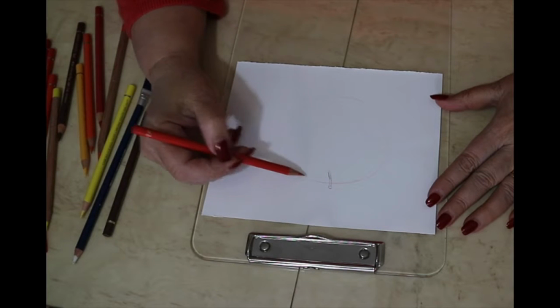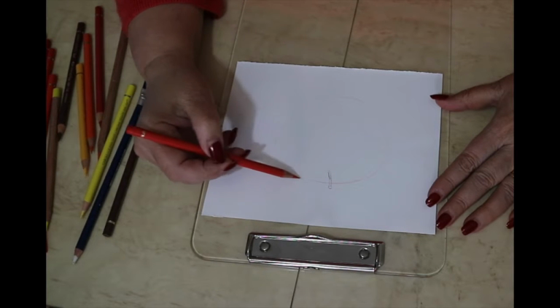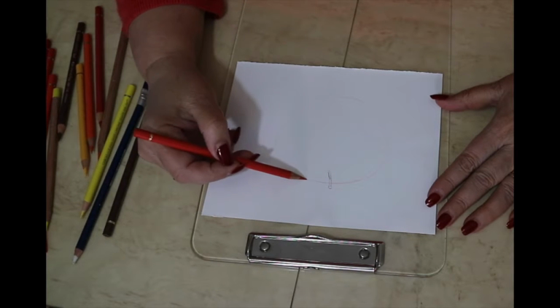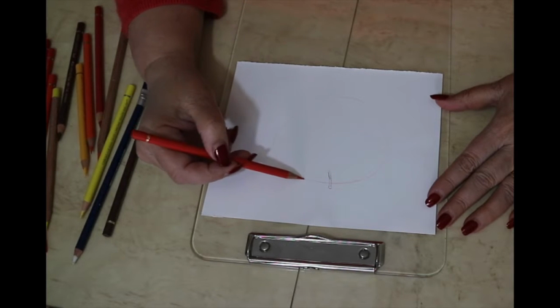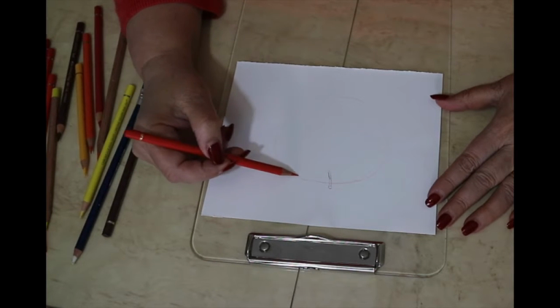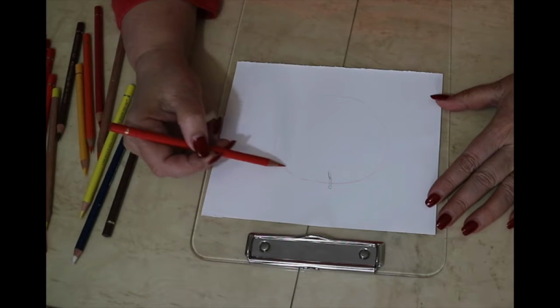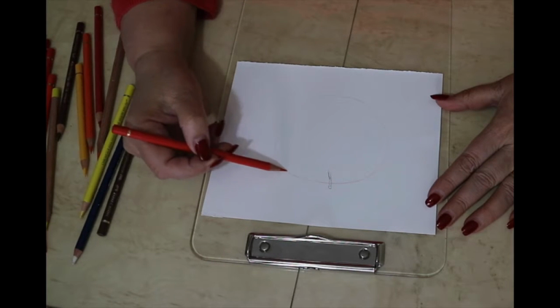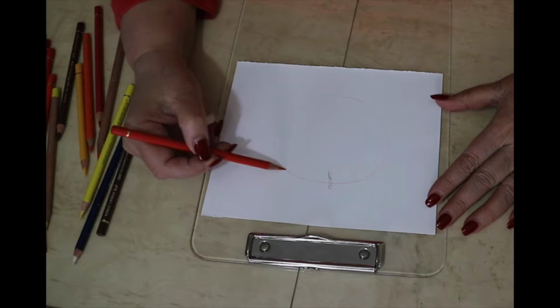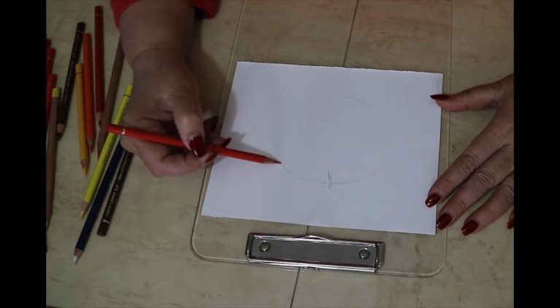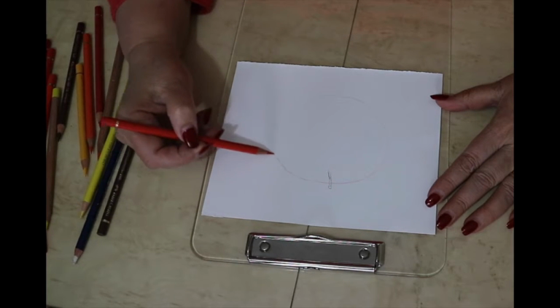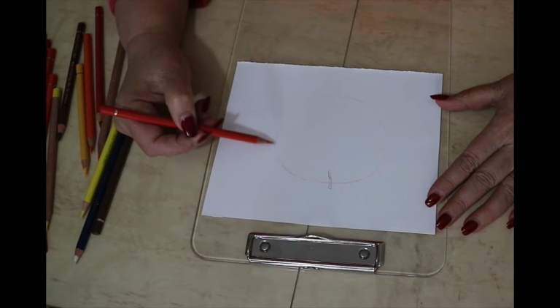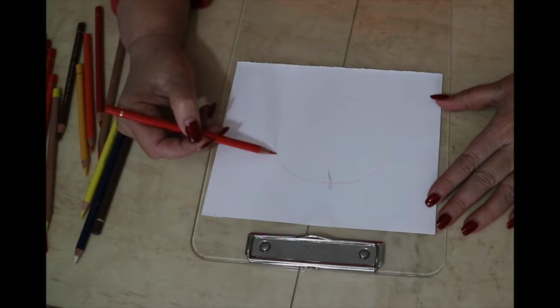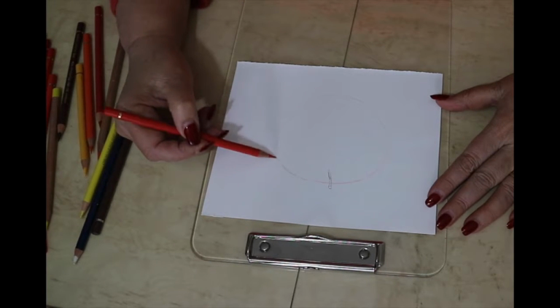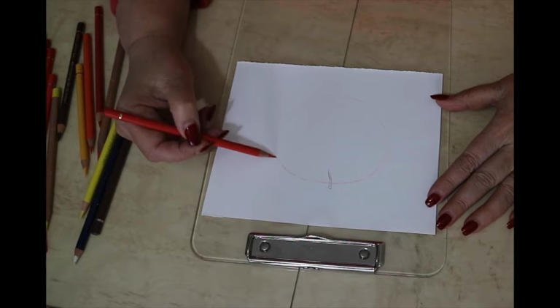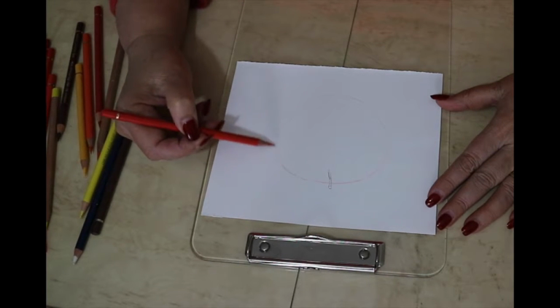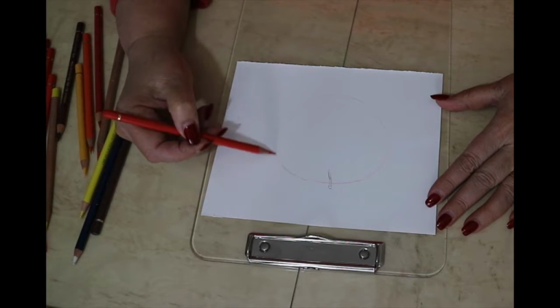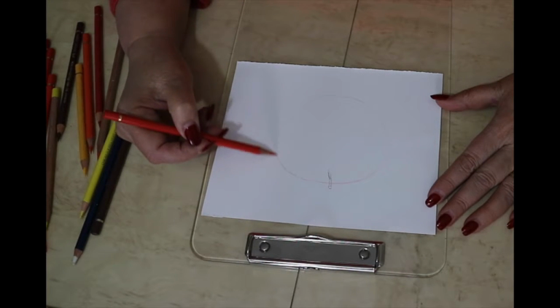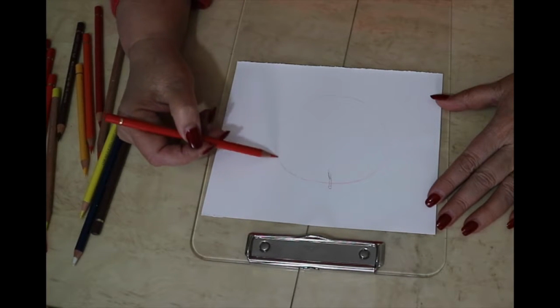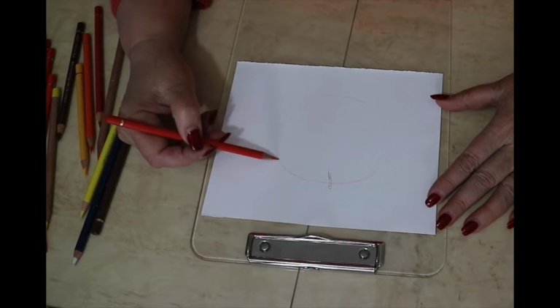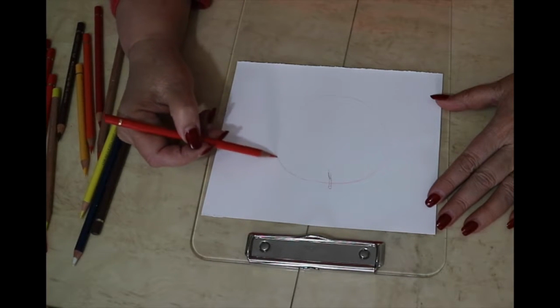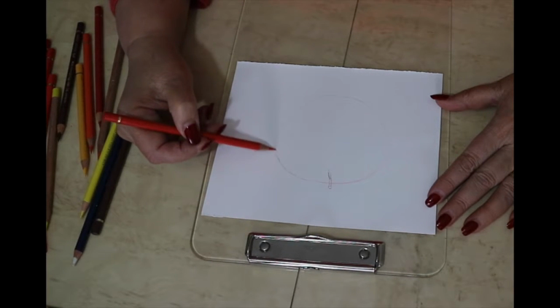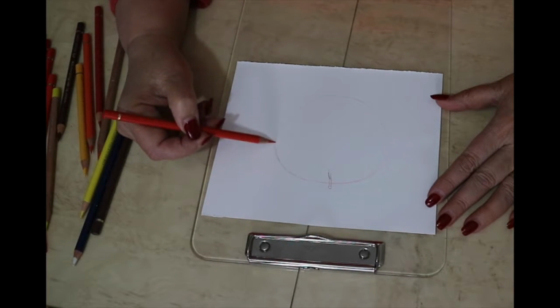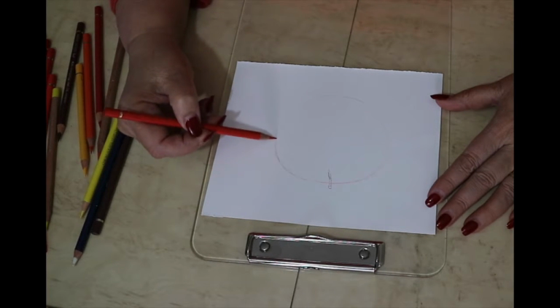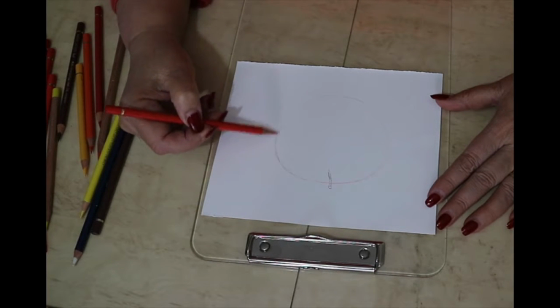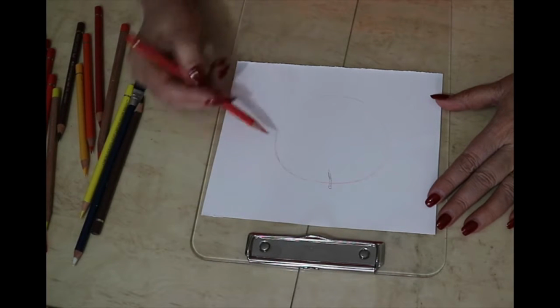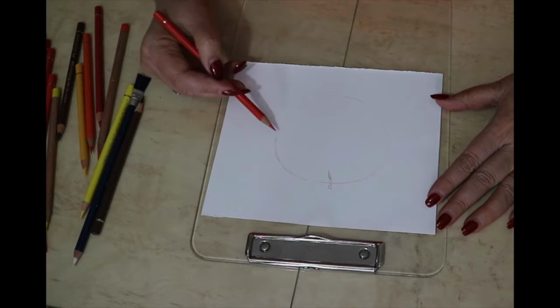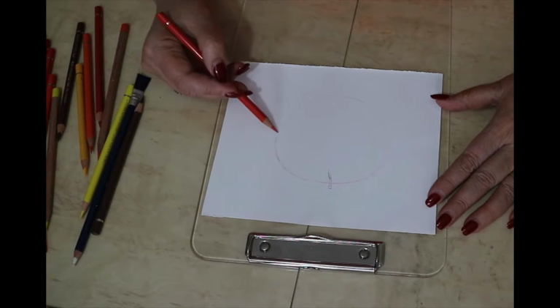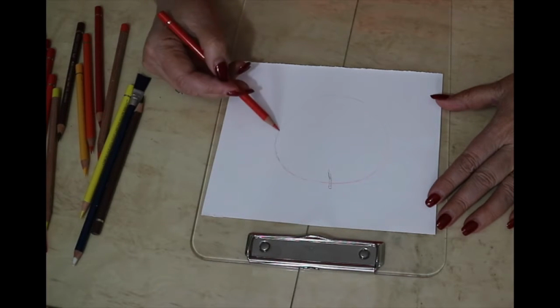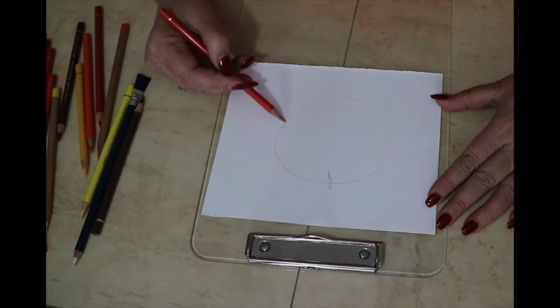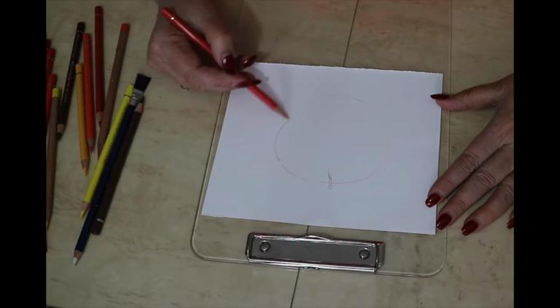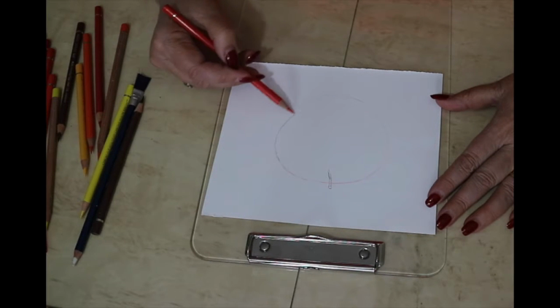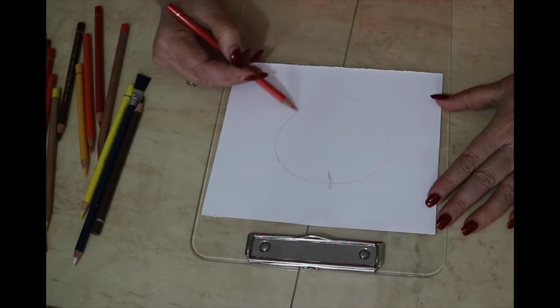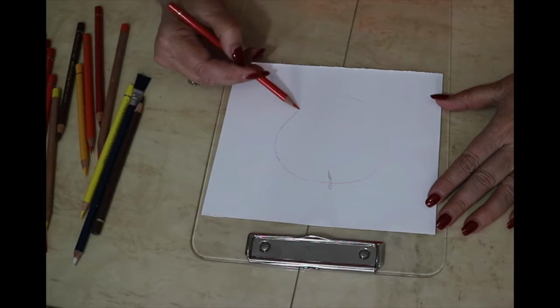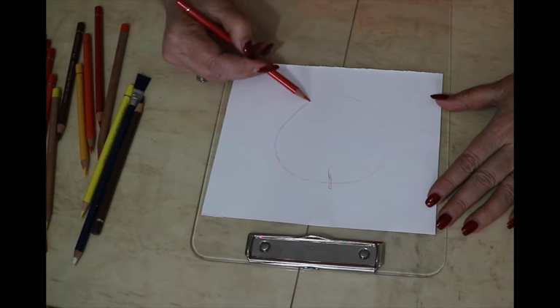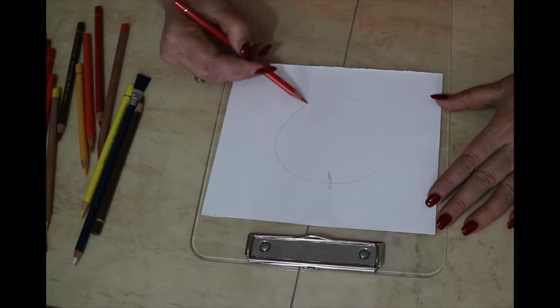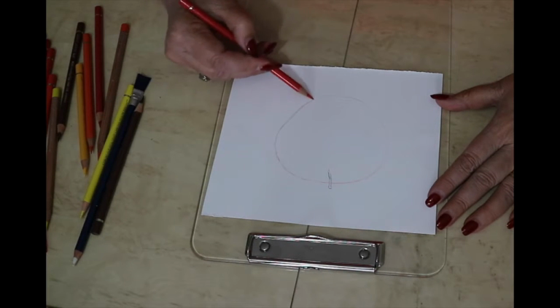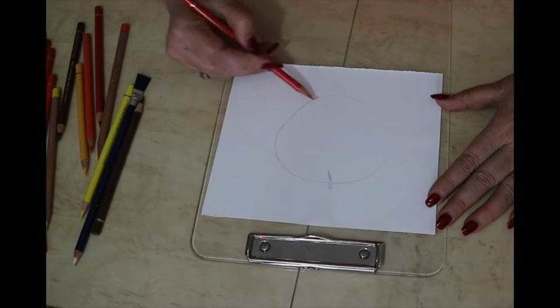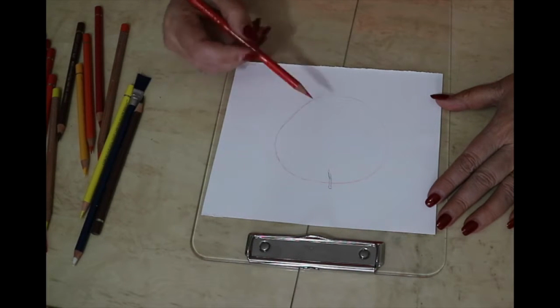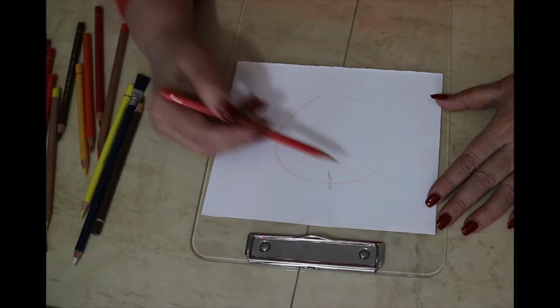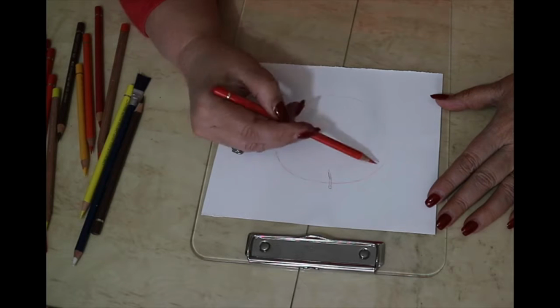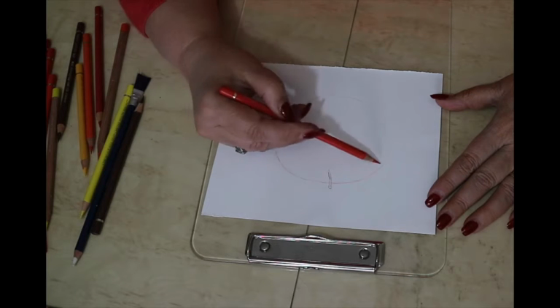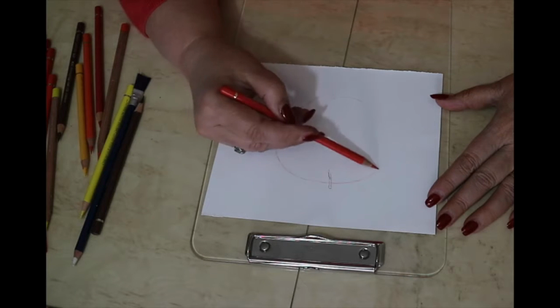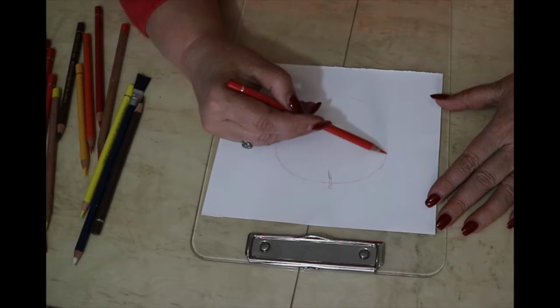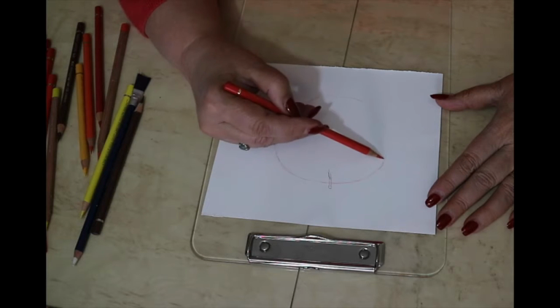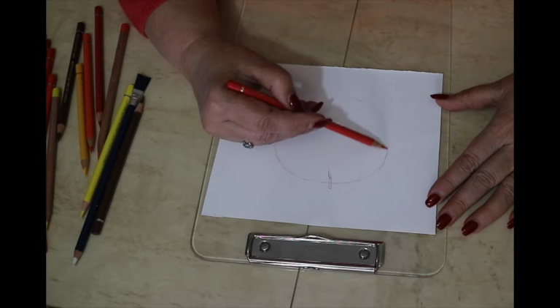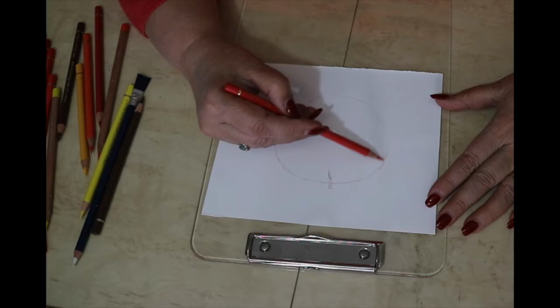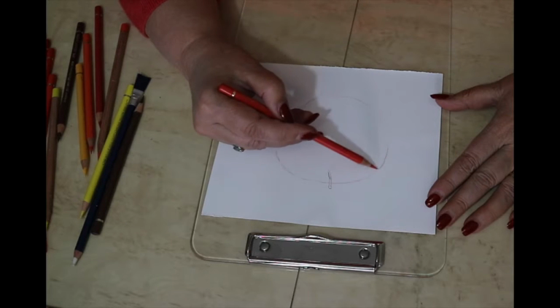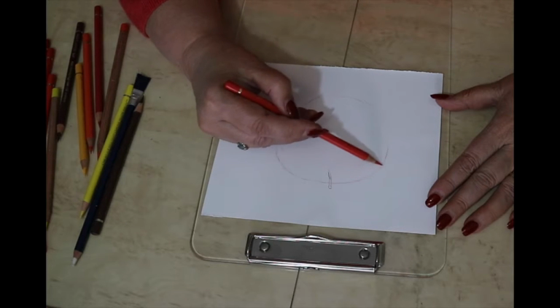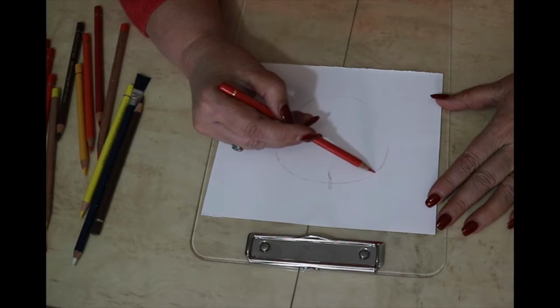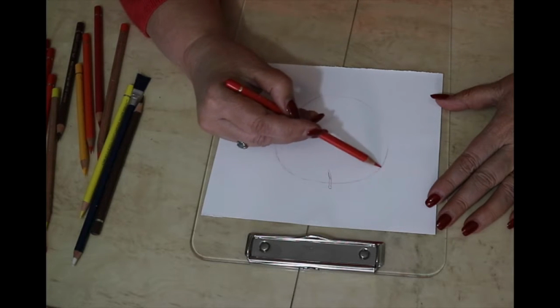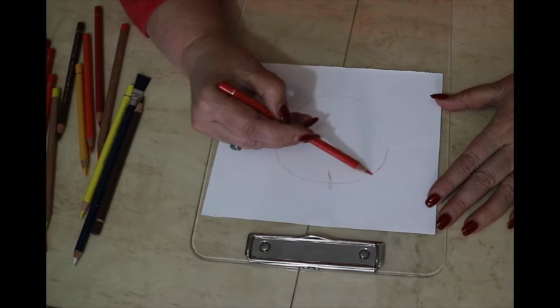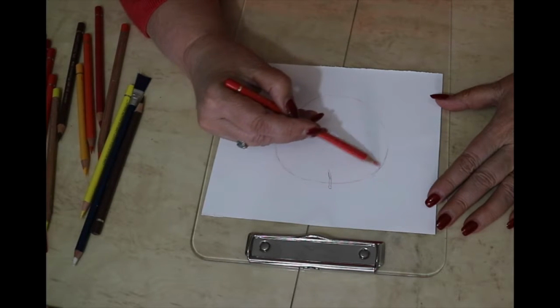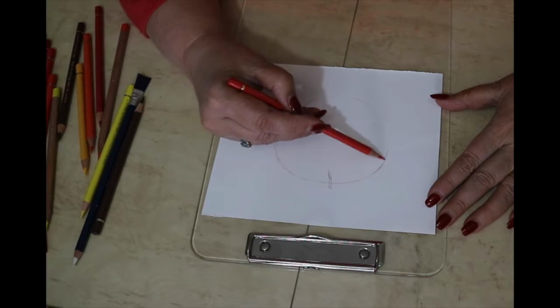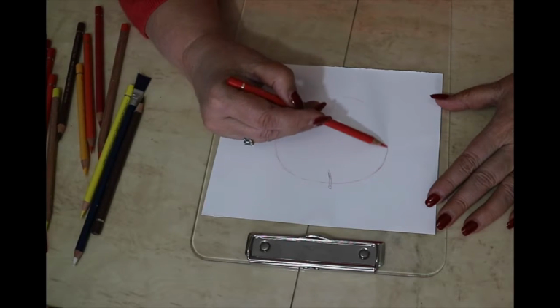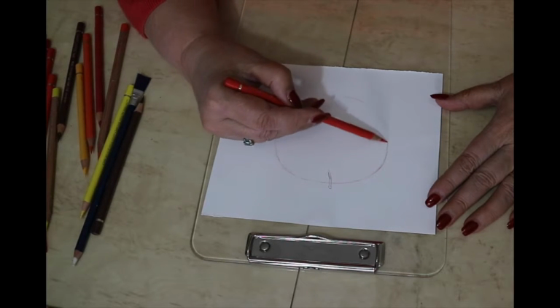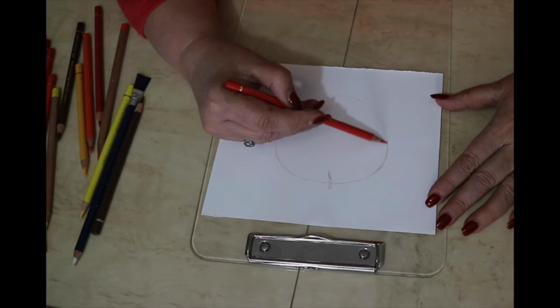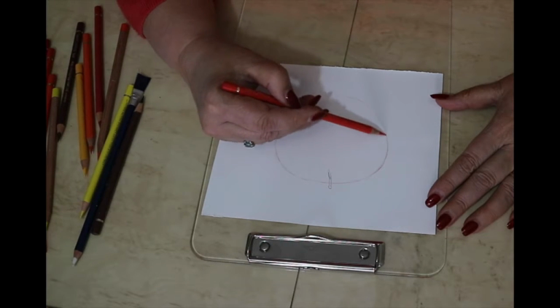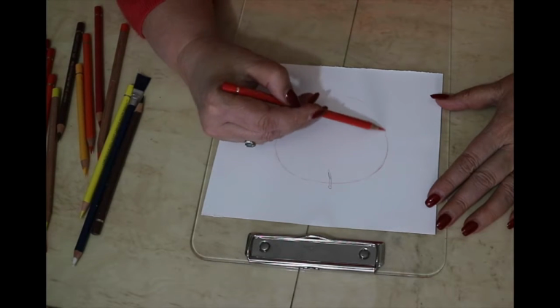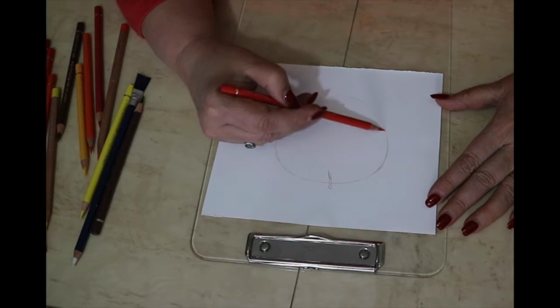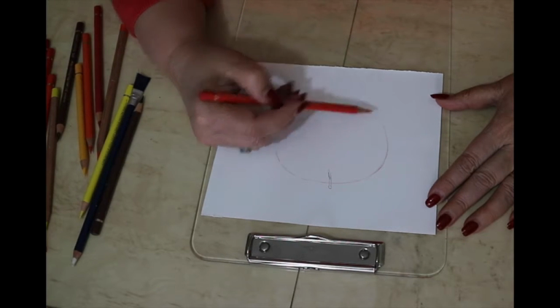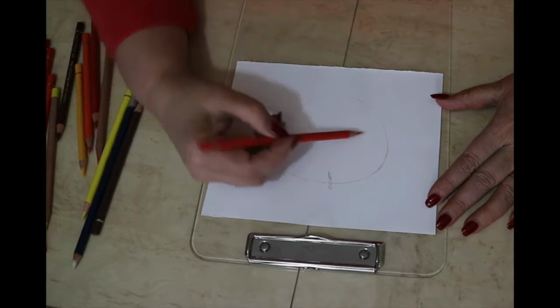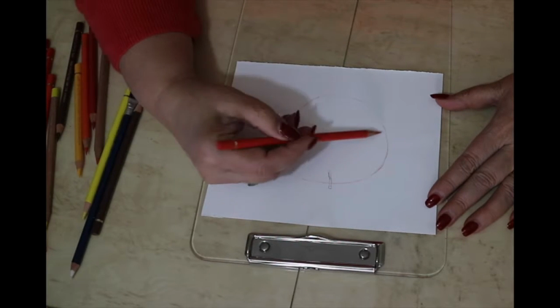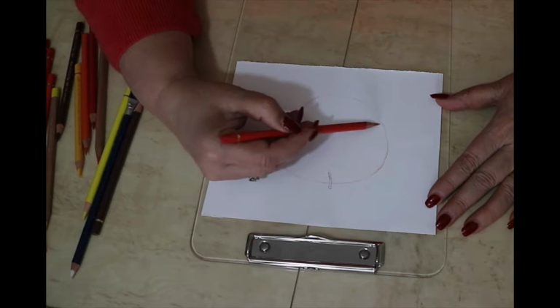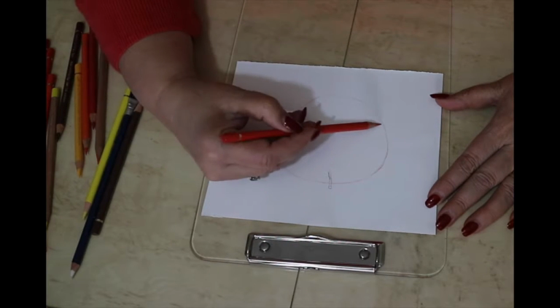Hi, I'm Sylvie, the artist behind Carter Arts. Today I'm going to give an introduction to painting with pencils.